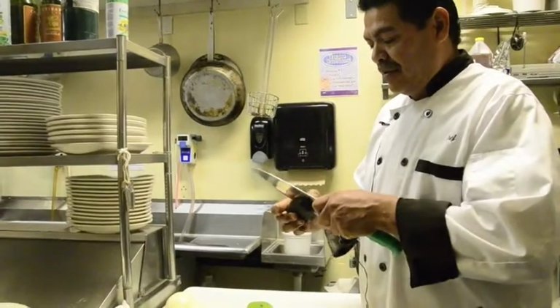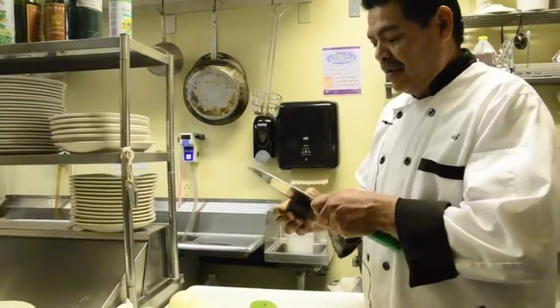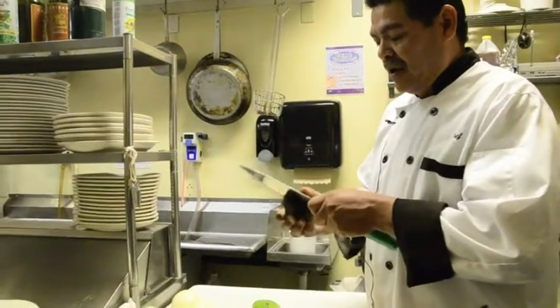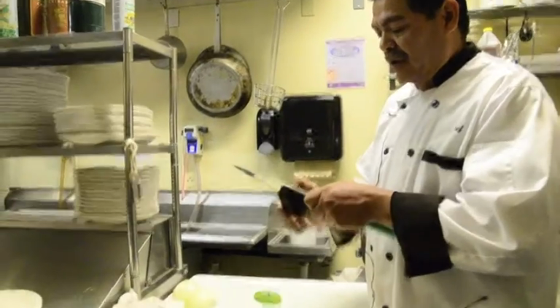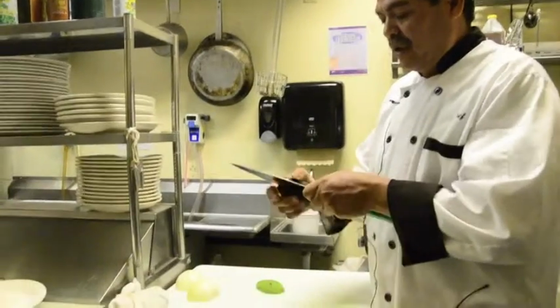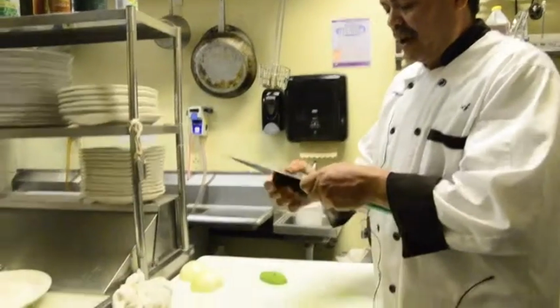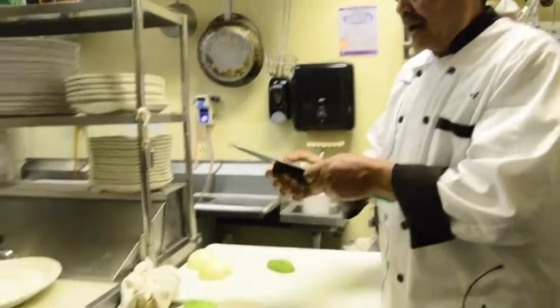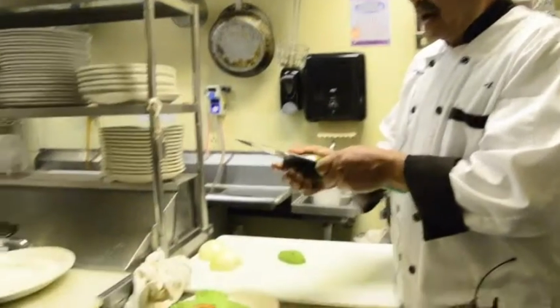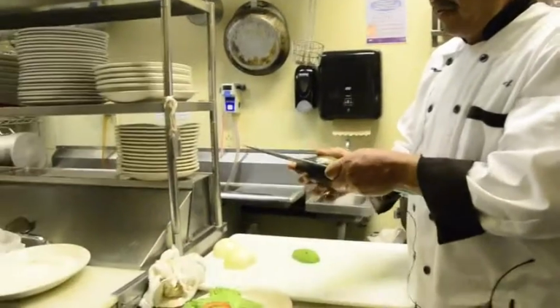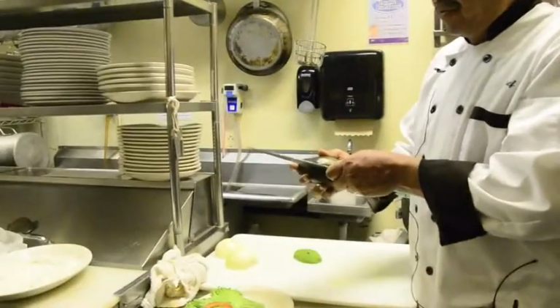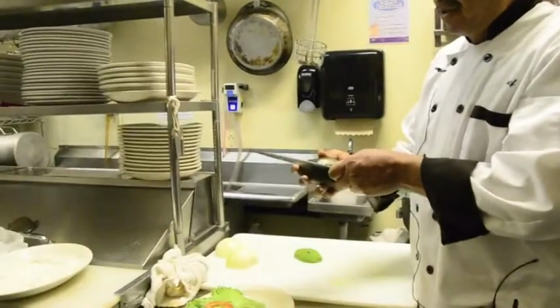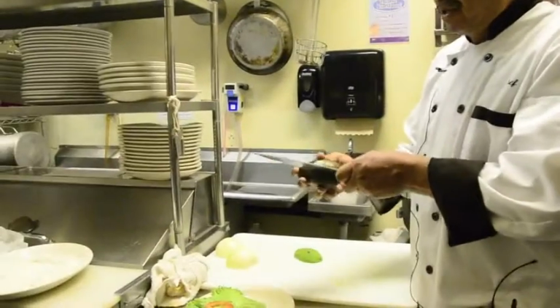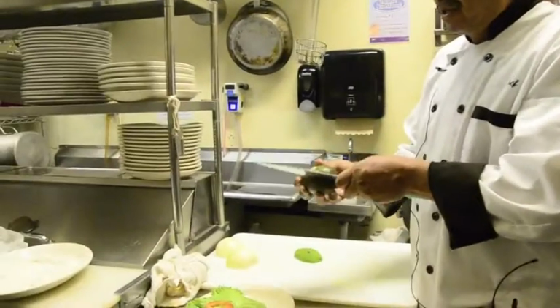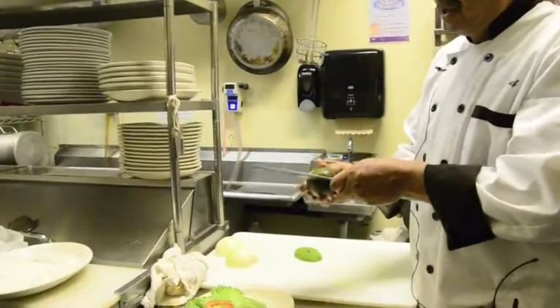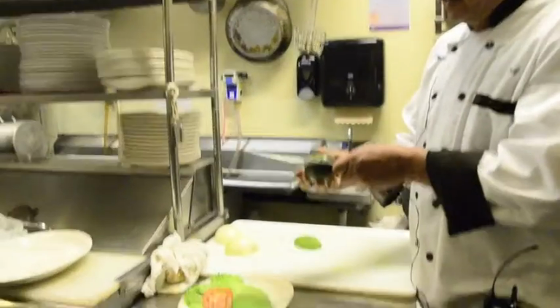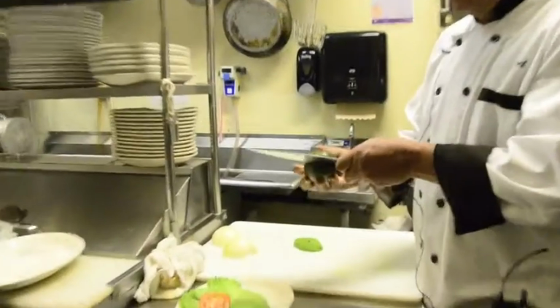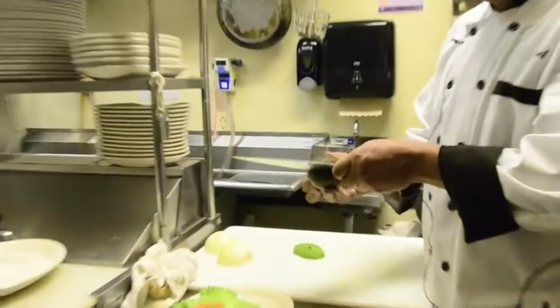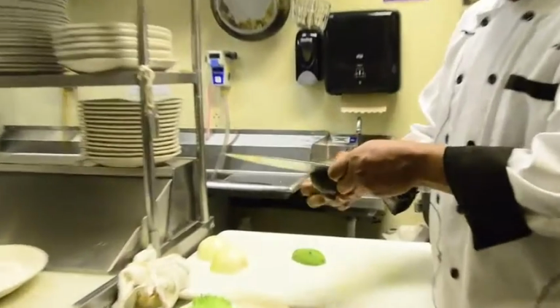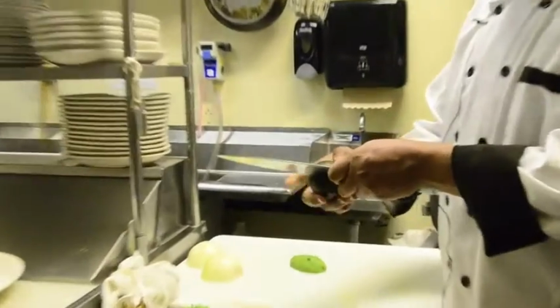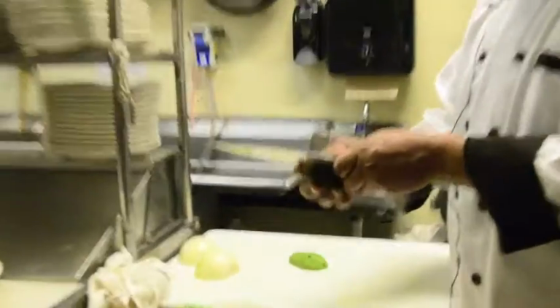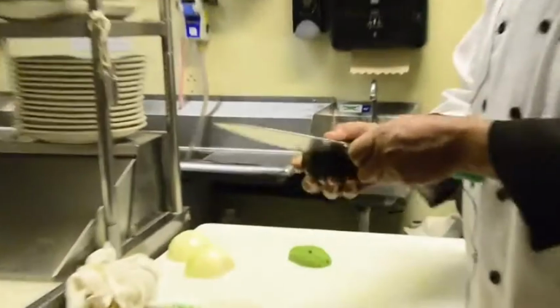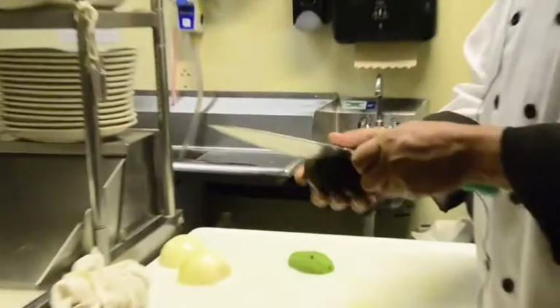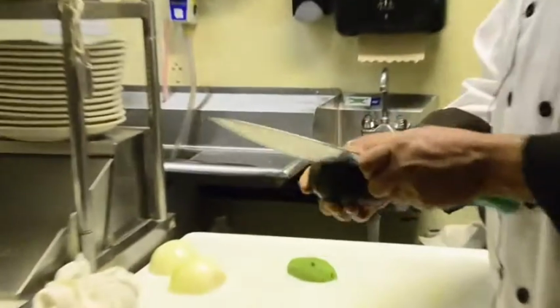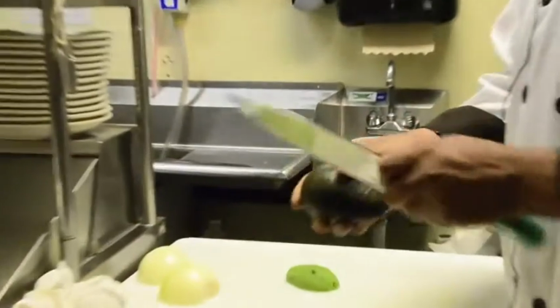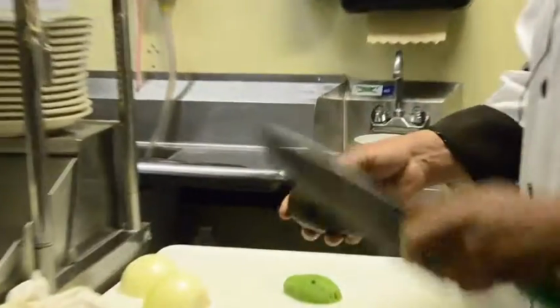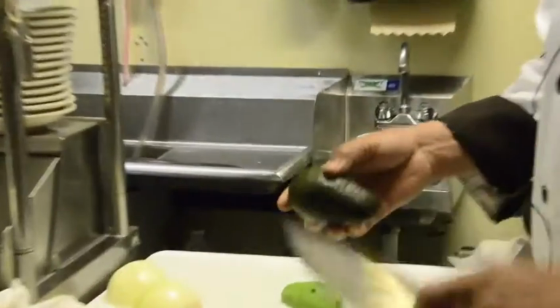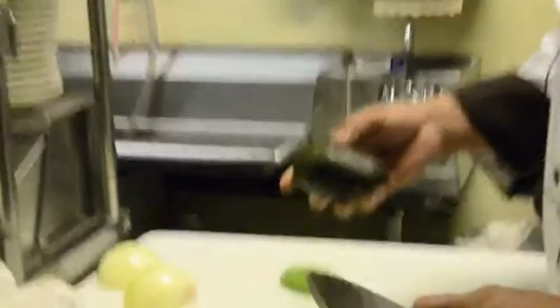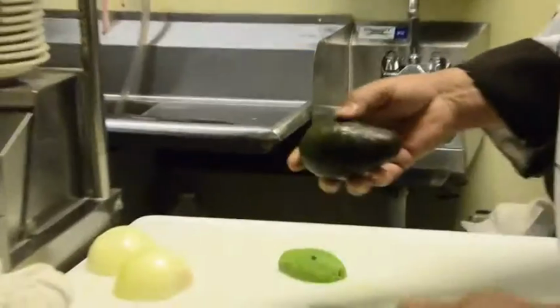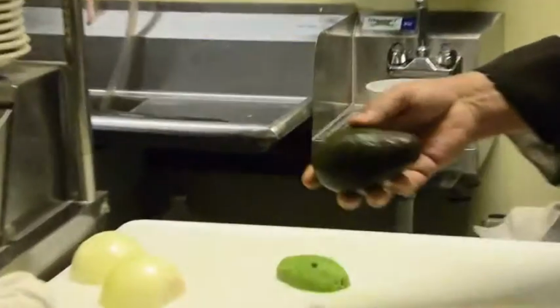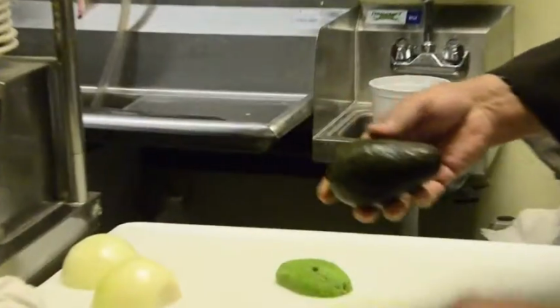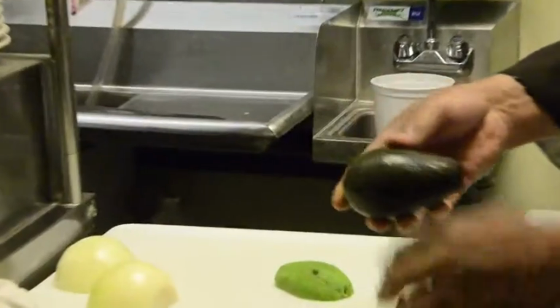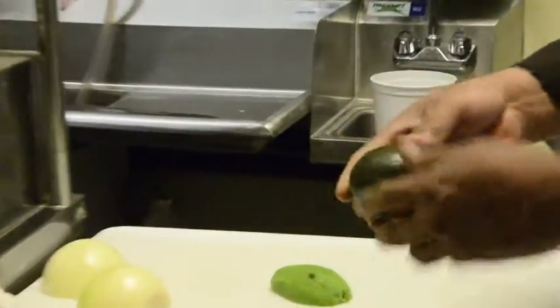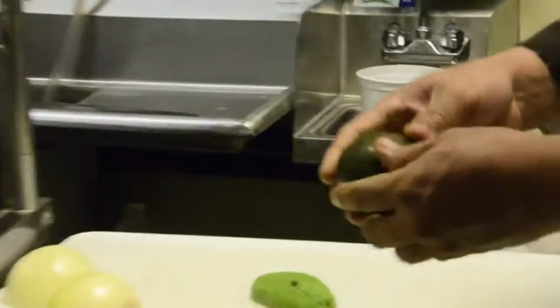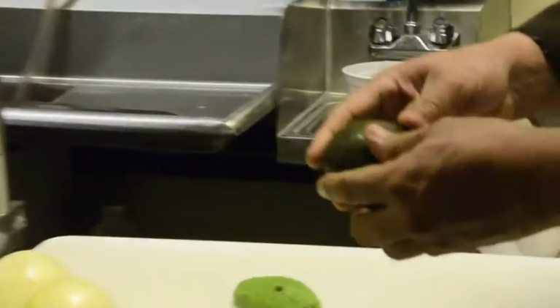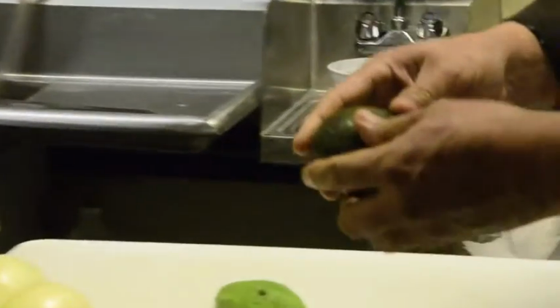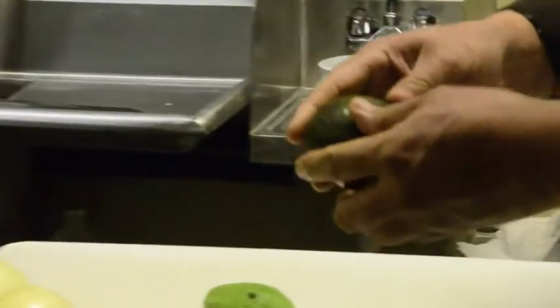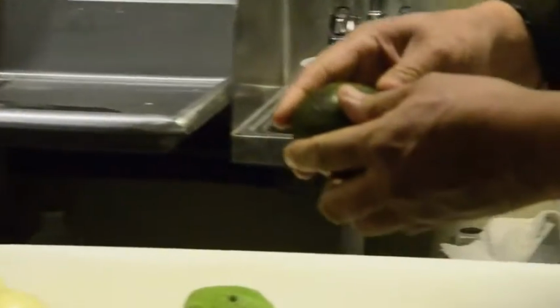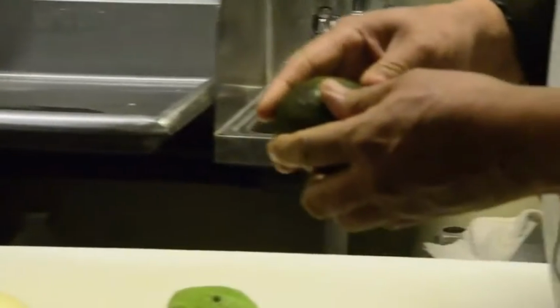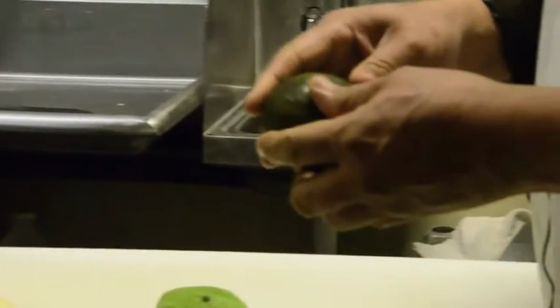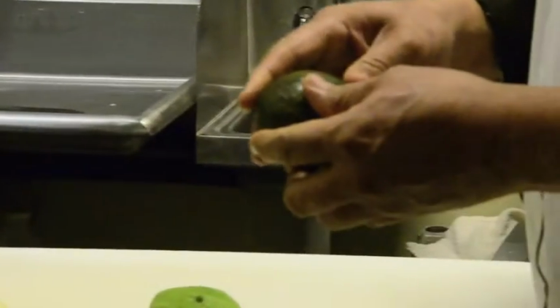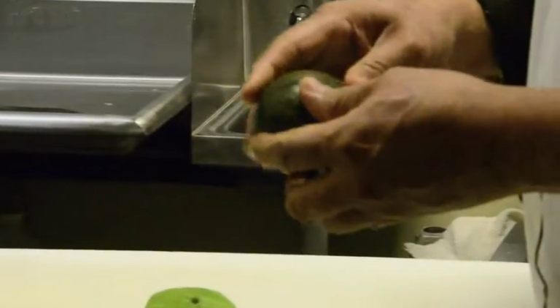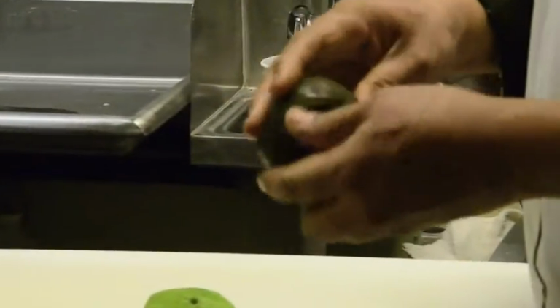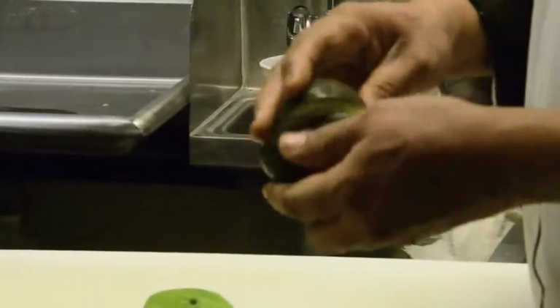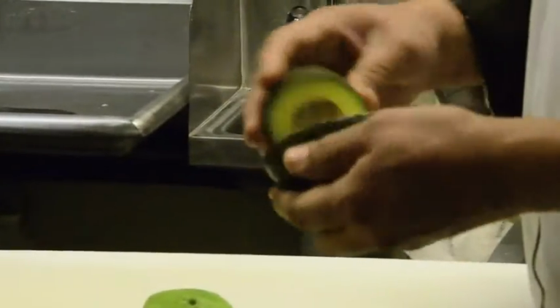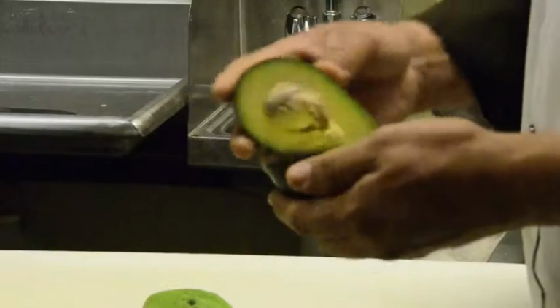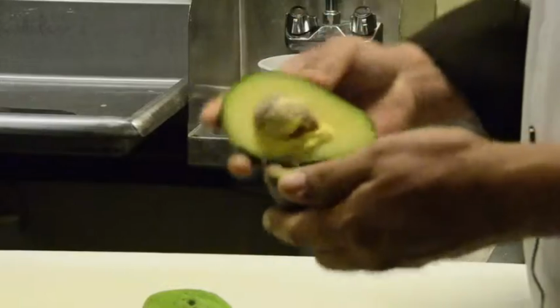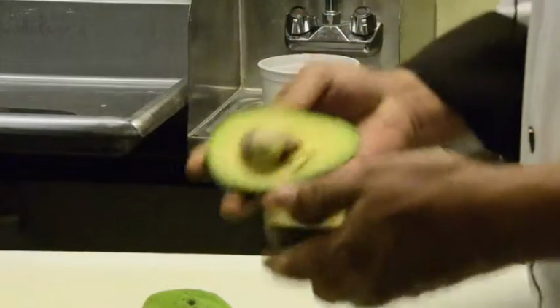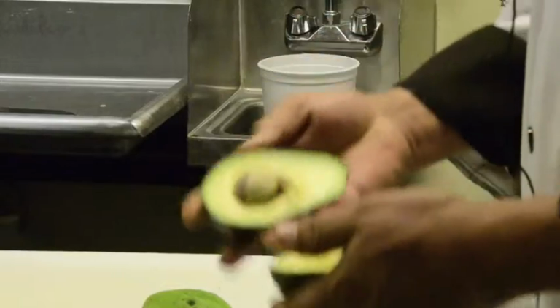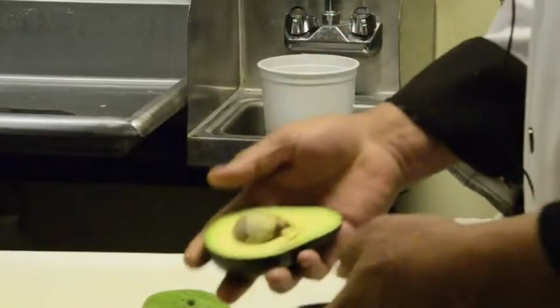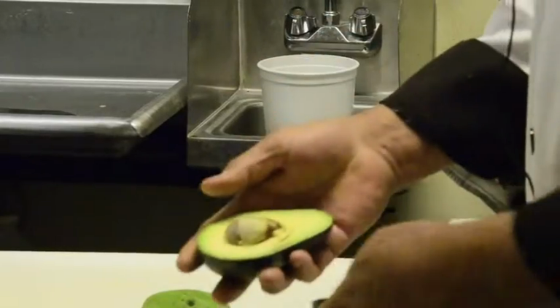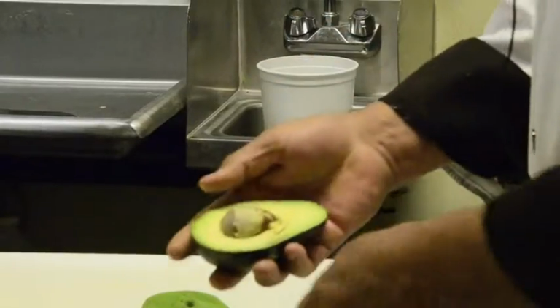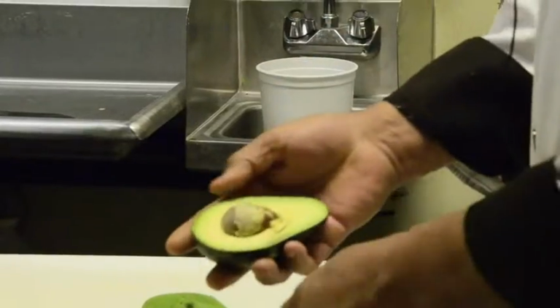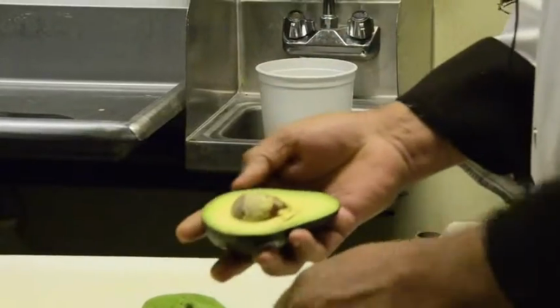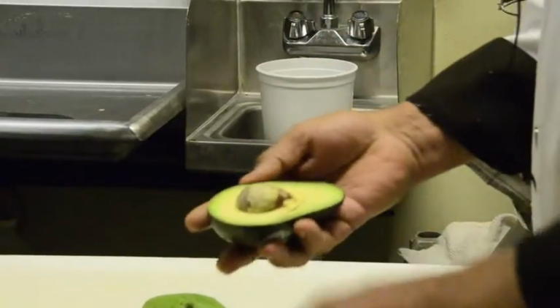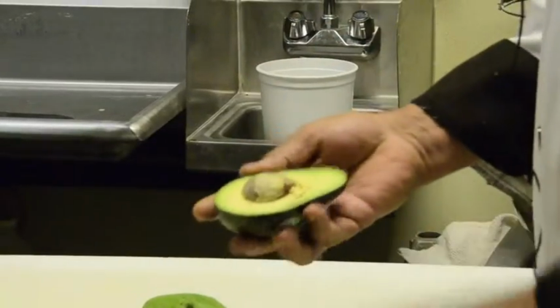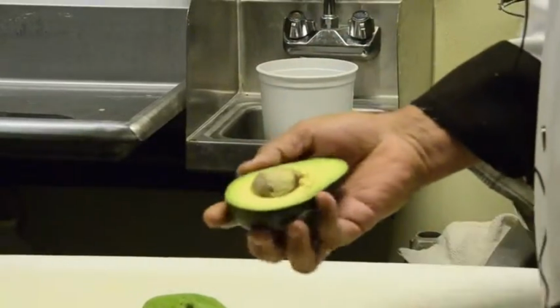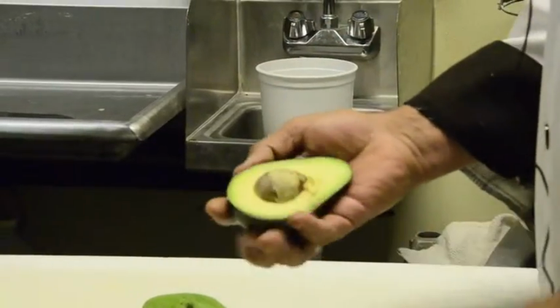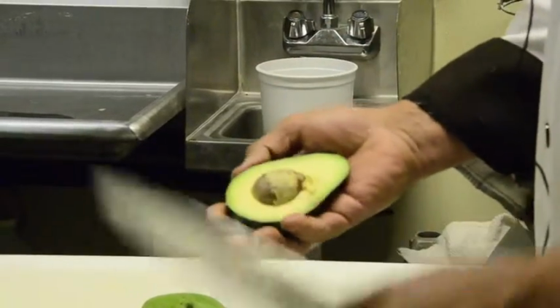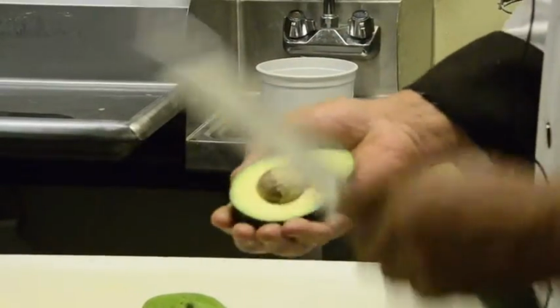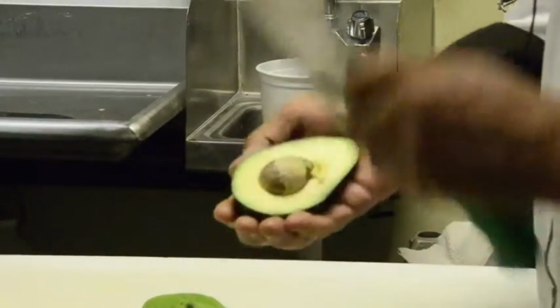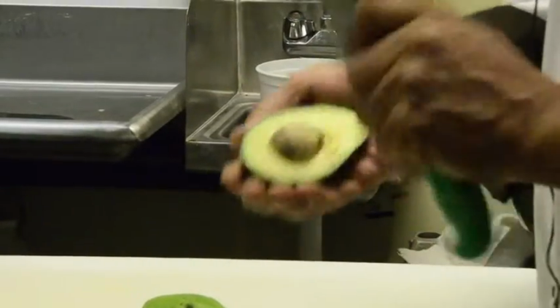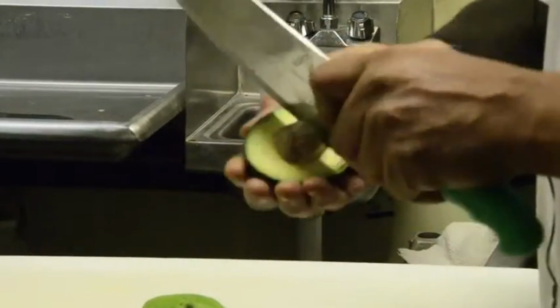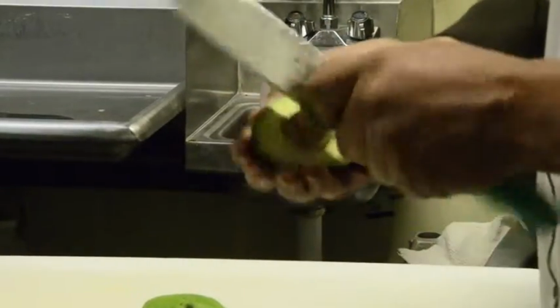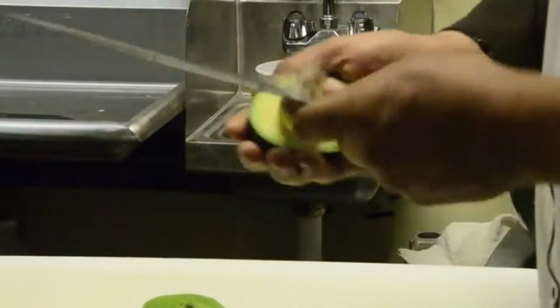You have to cut it in half and squeeze a little bit, you know. And you can take the seeds off.